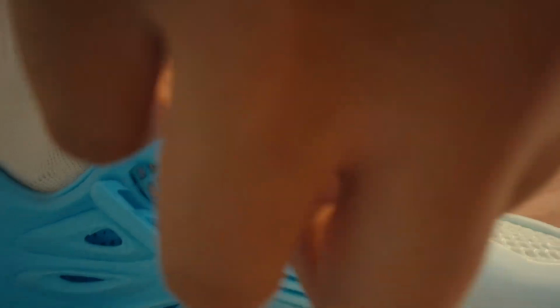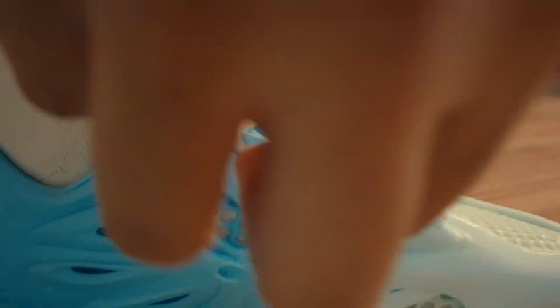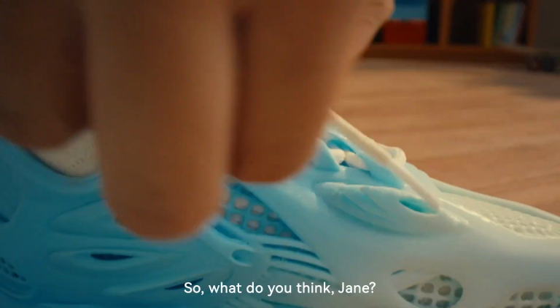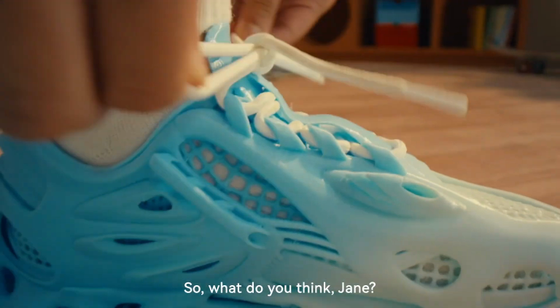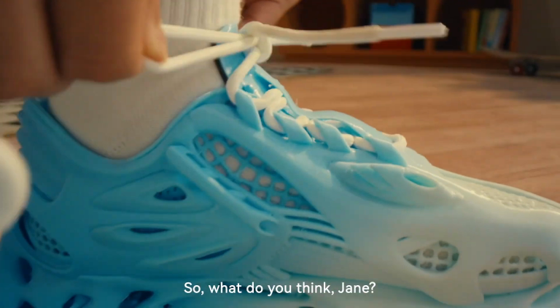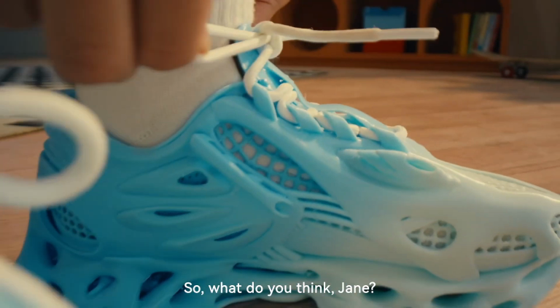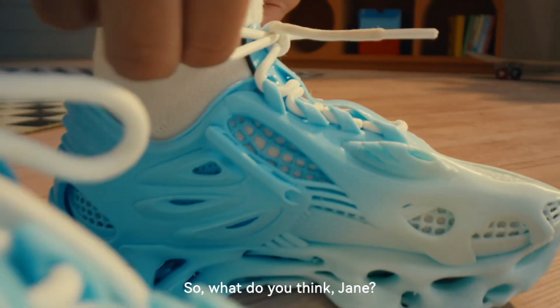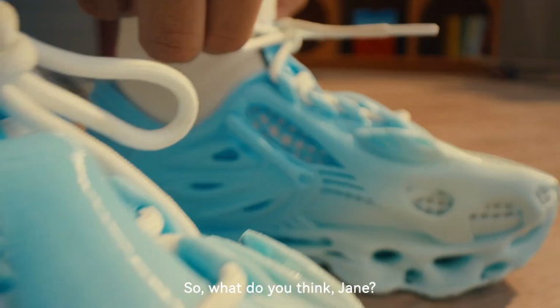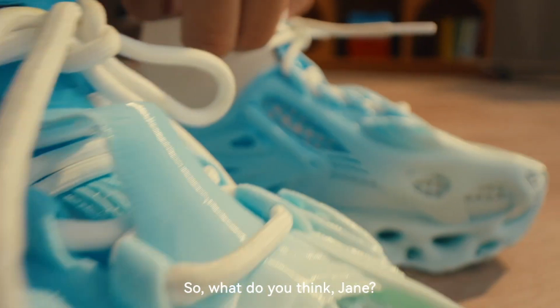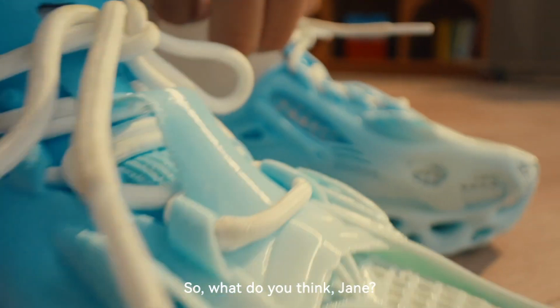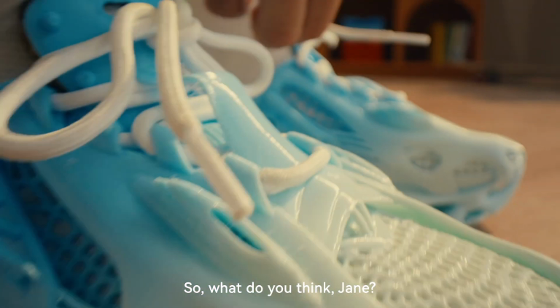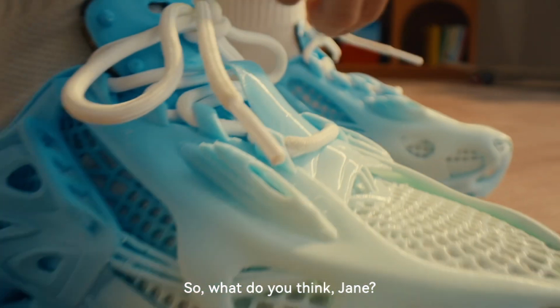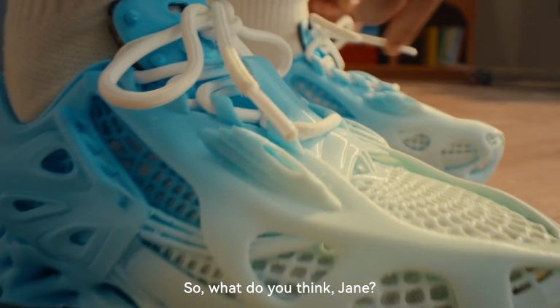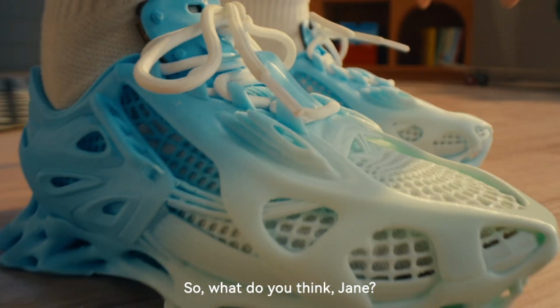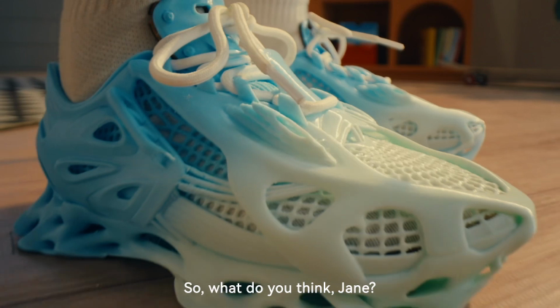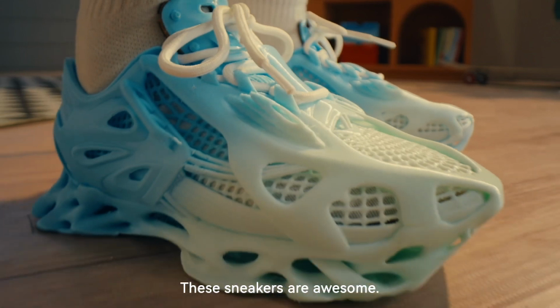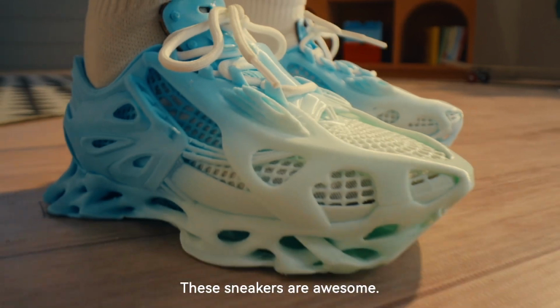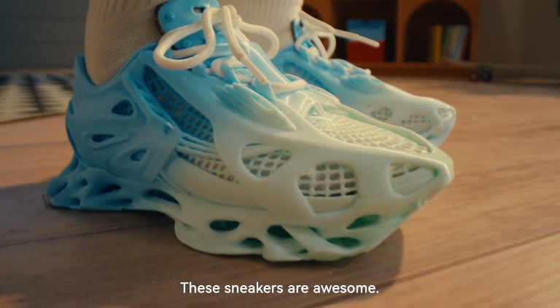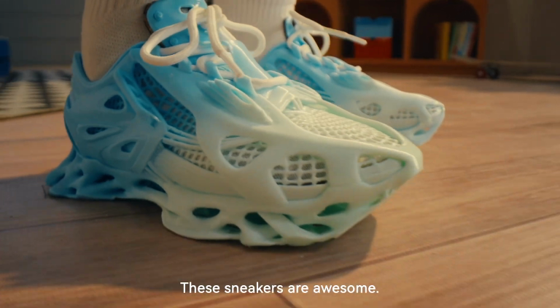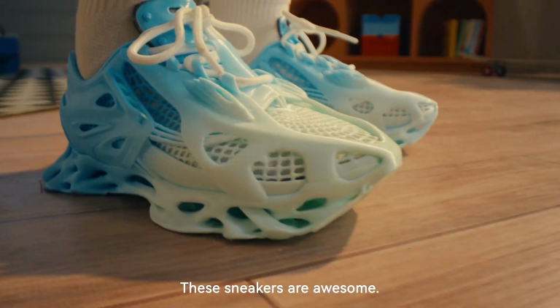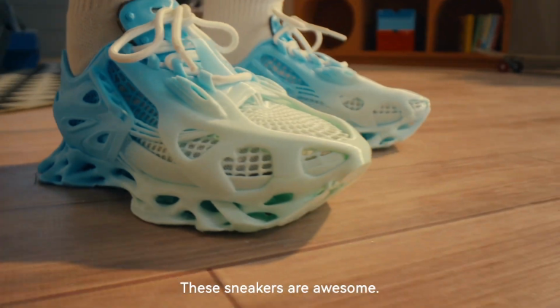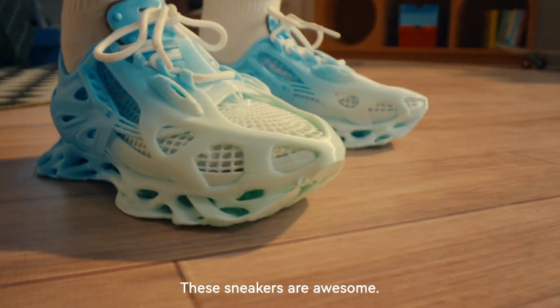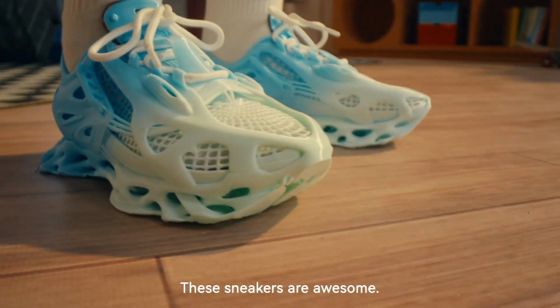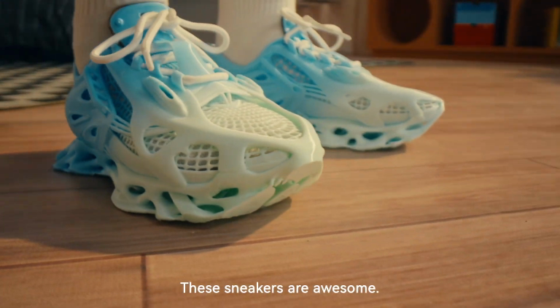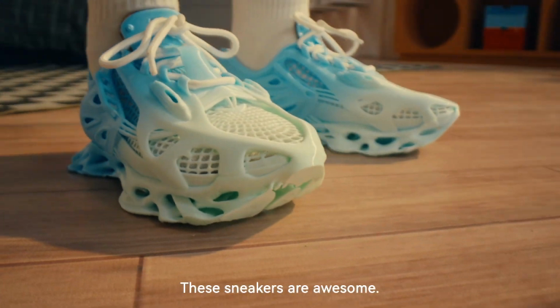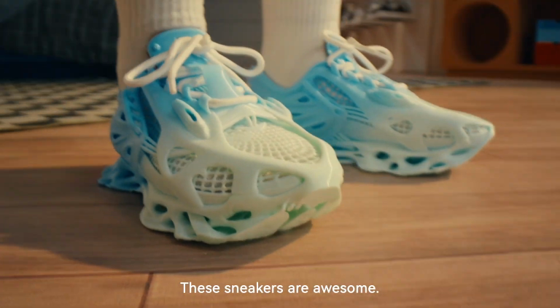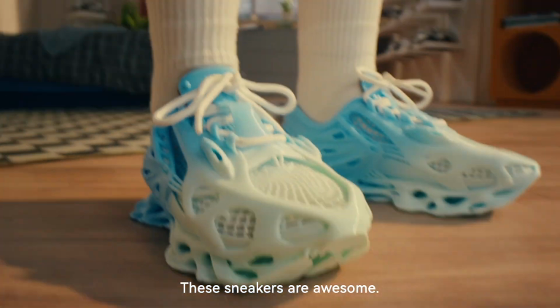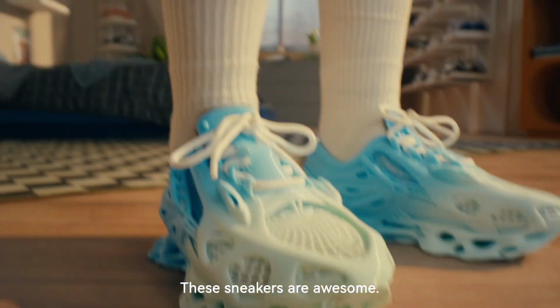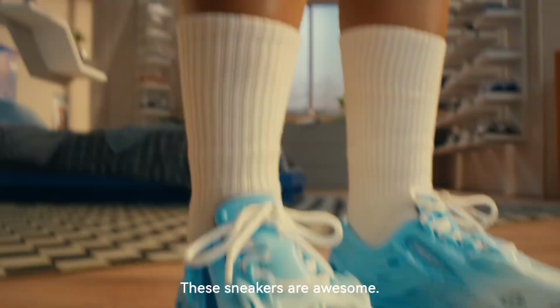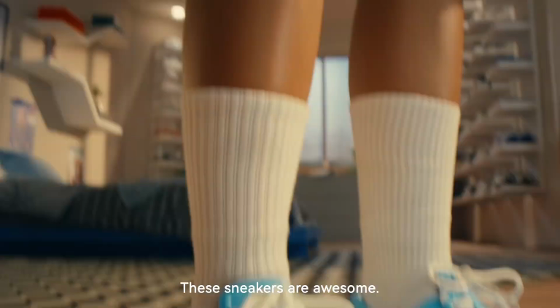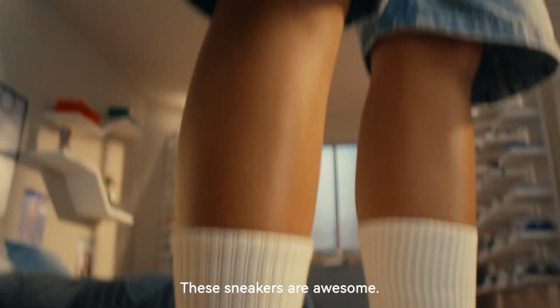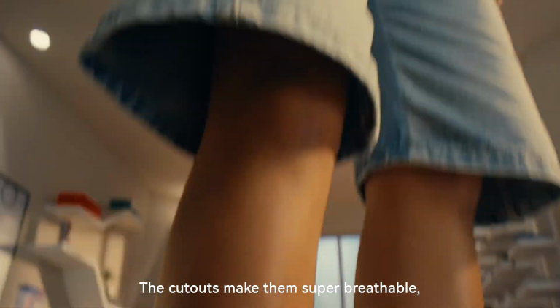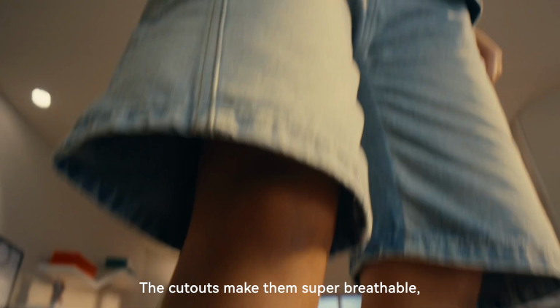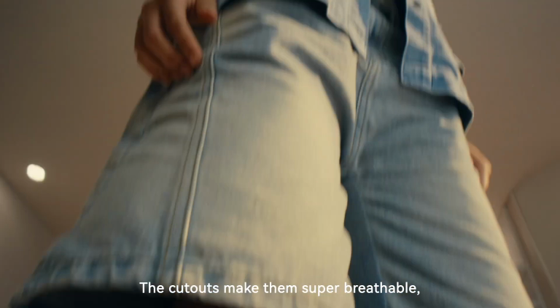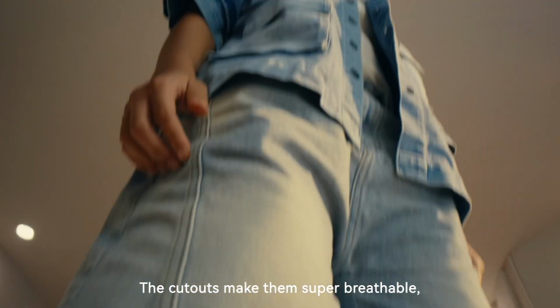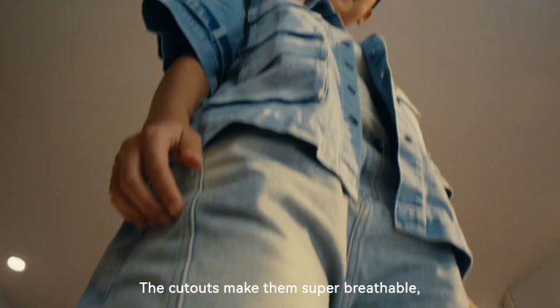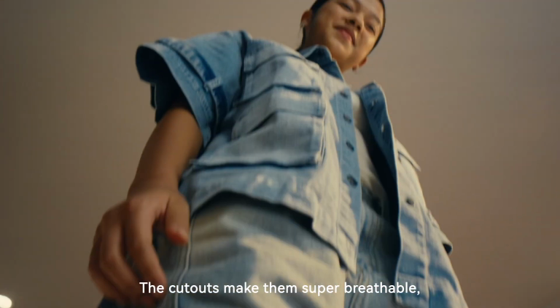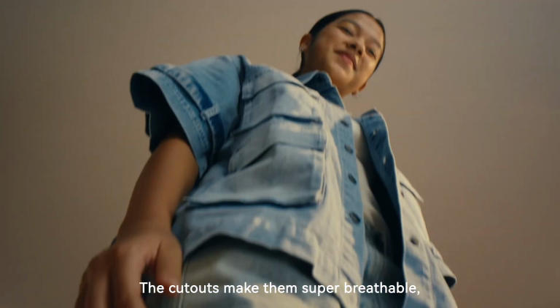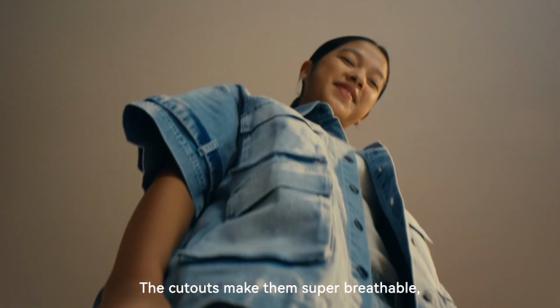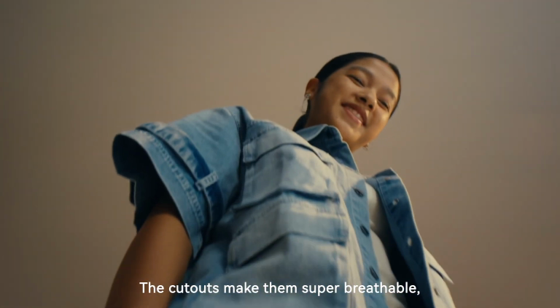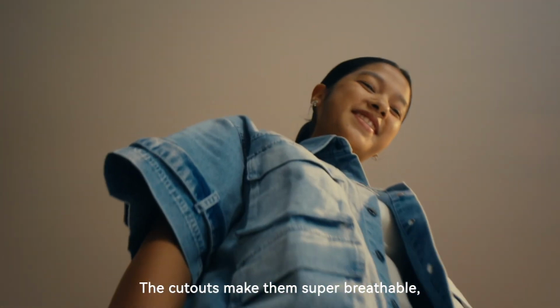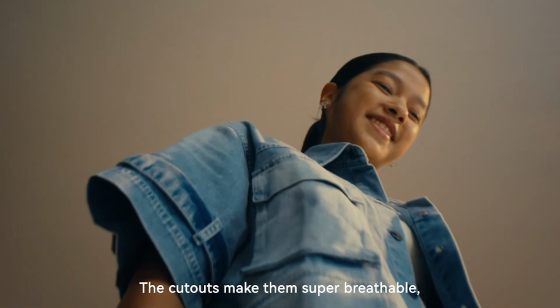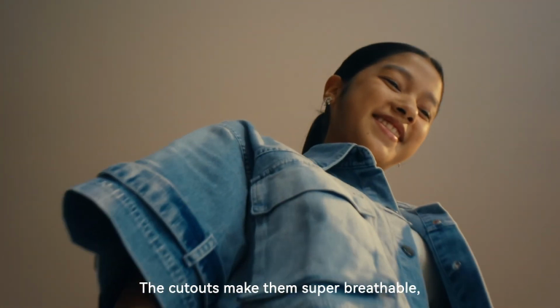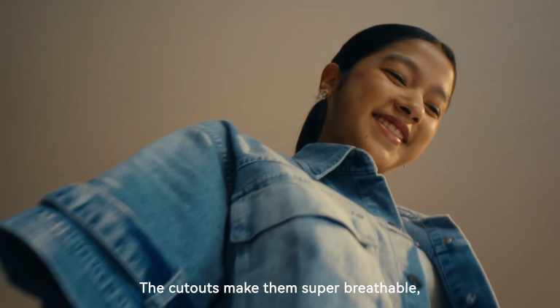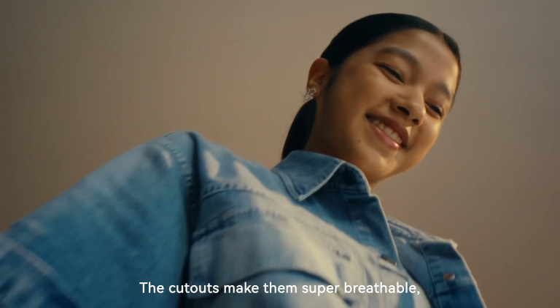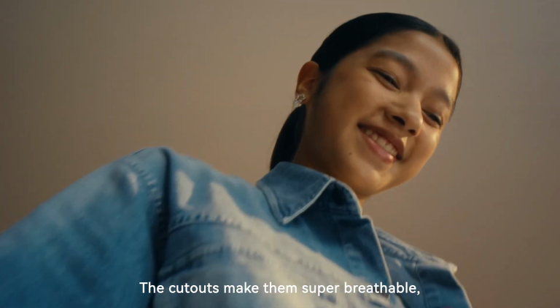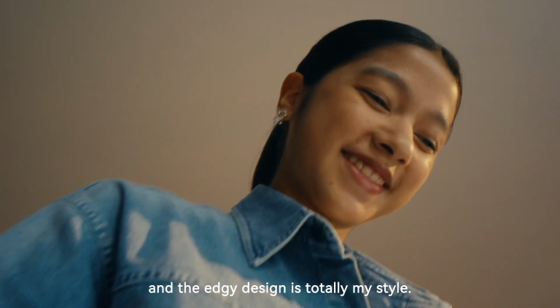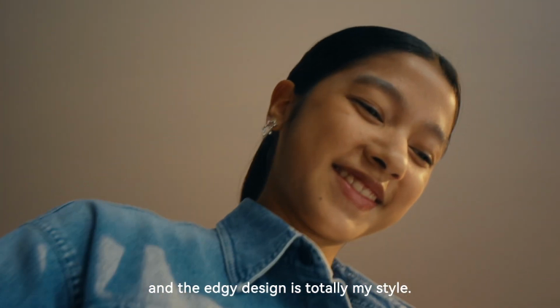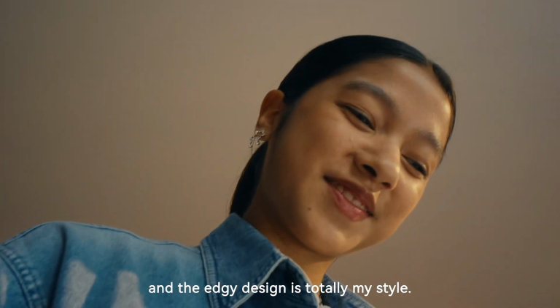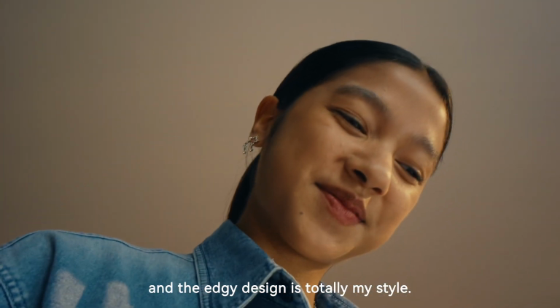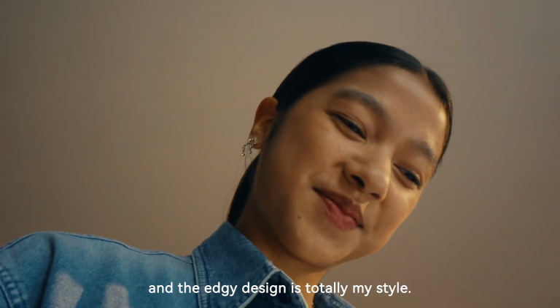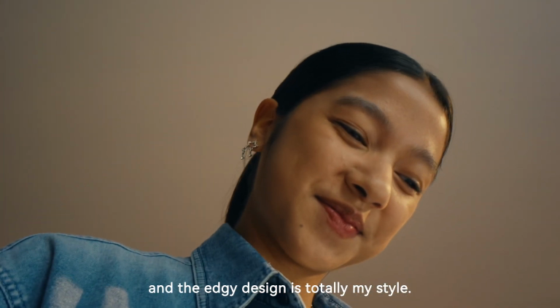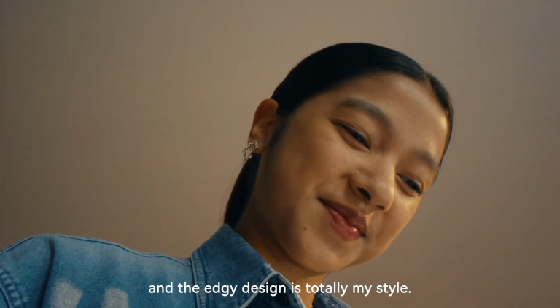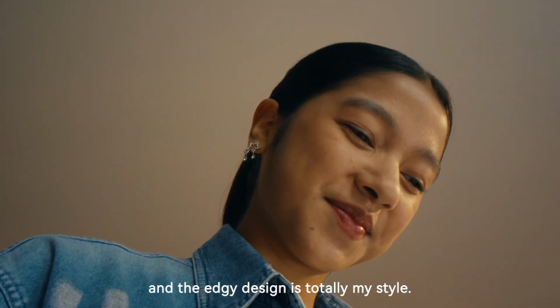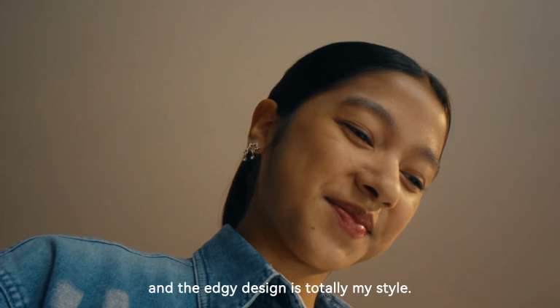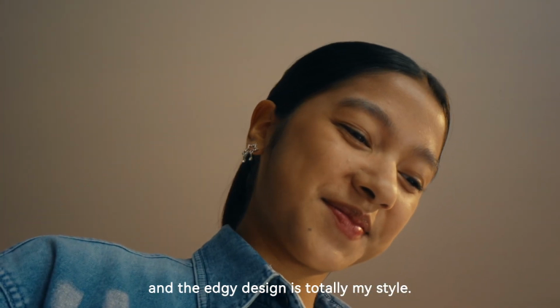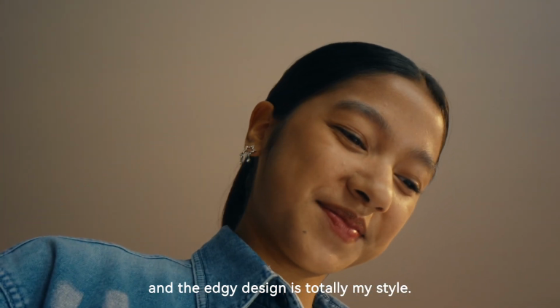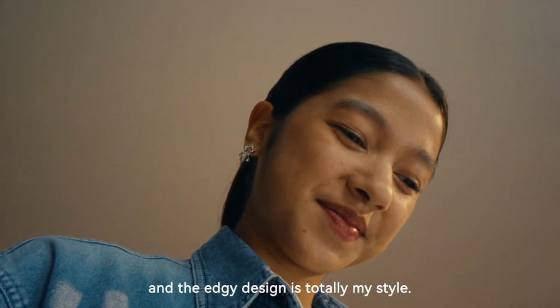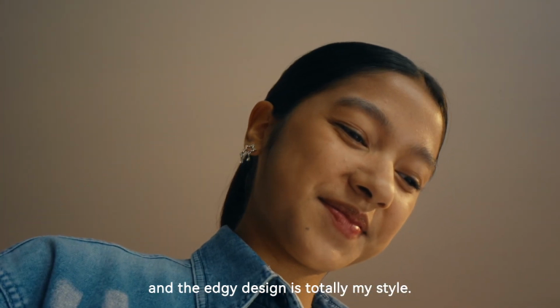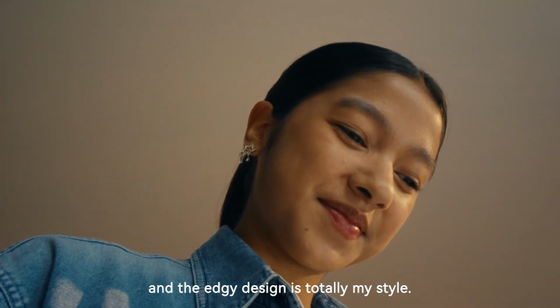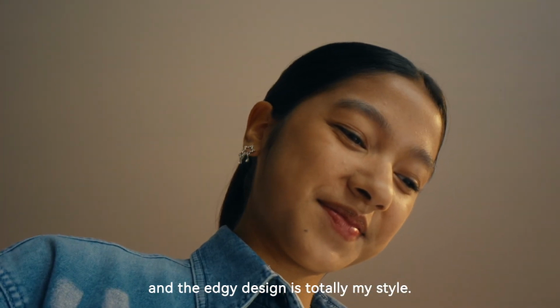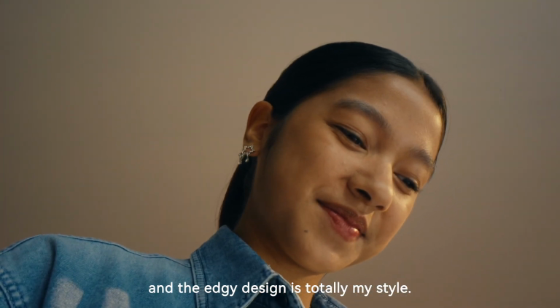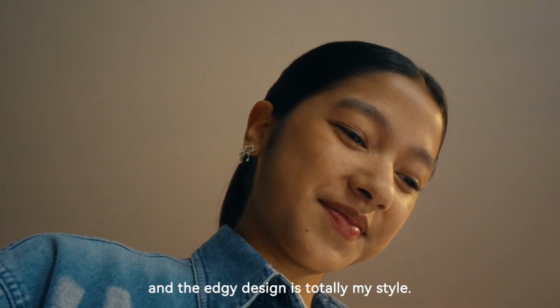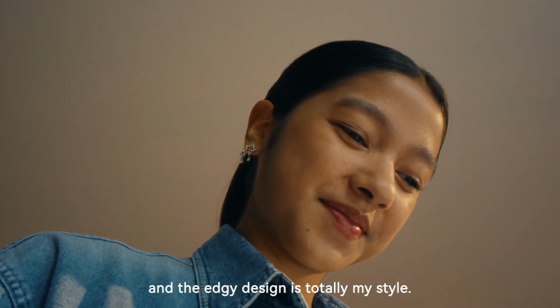So what do you think, Jane? These sneakers are awesome. The cutouts make them super readable, and the edgy design is totally my style.